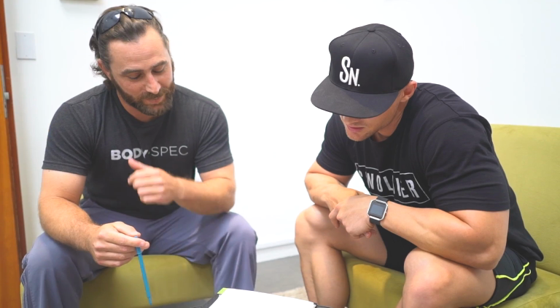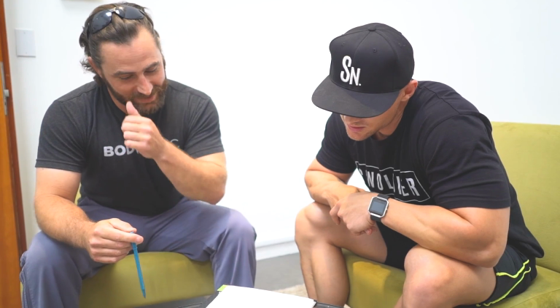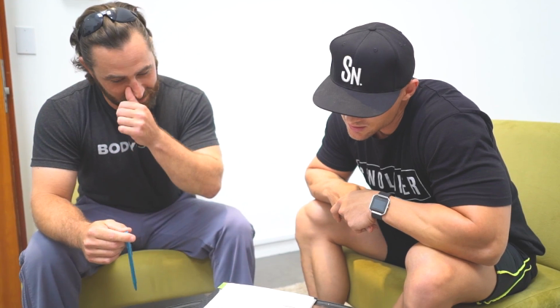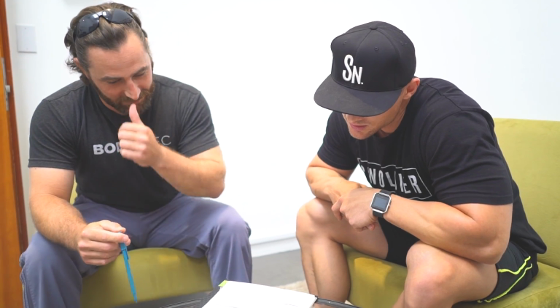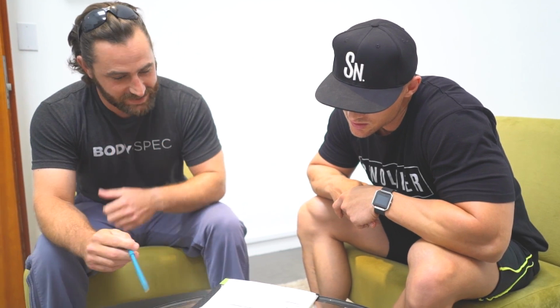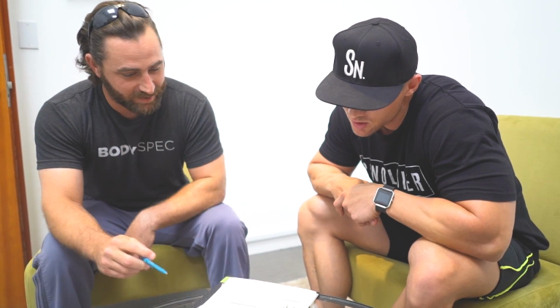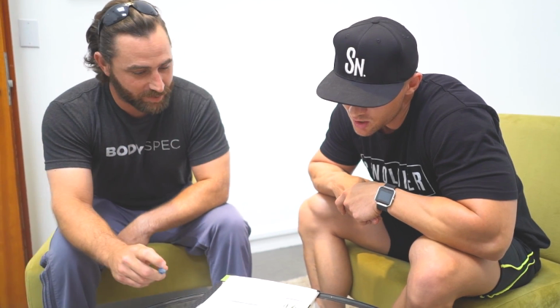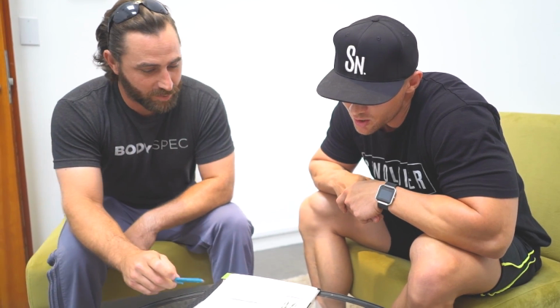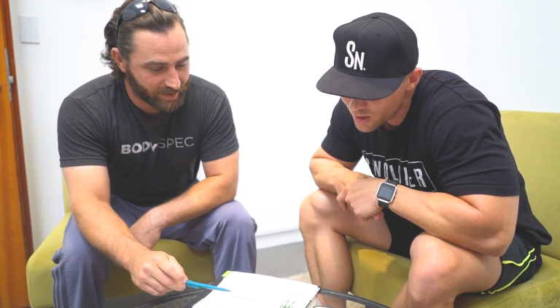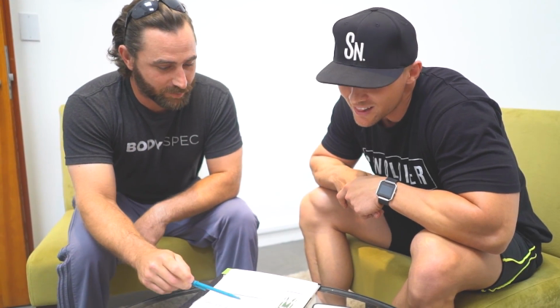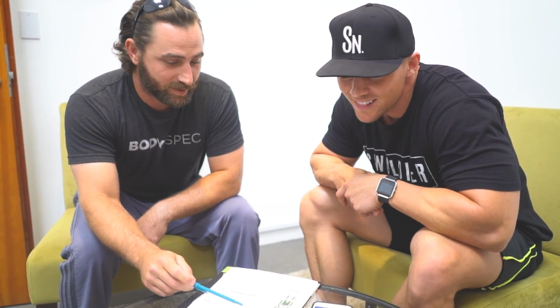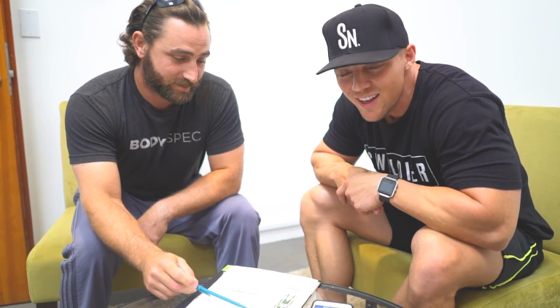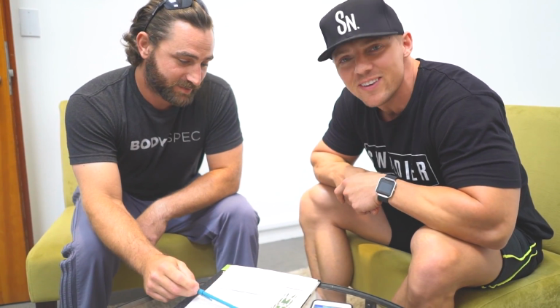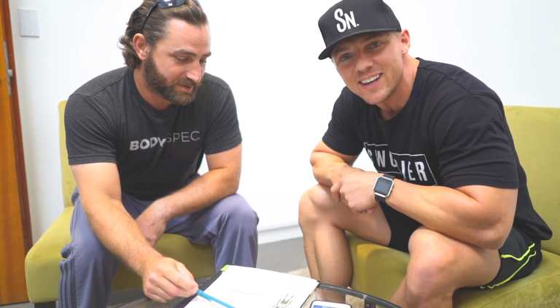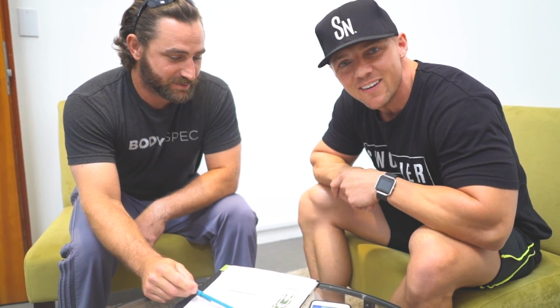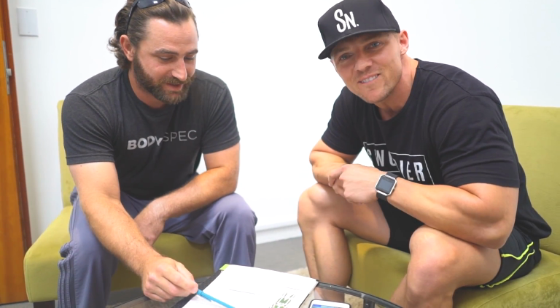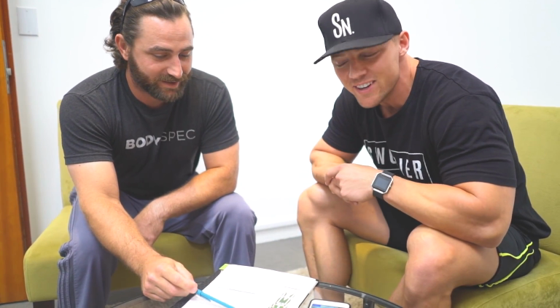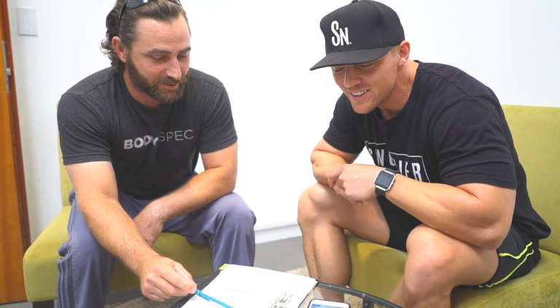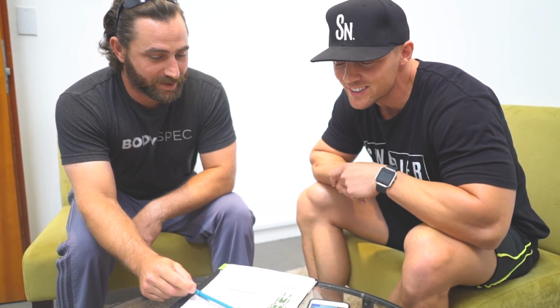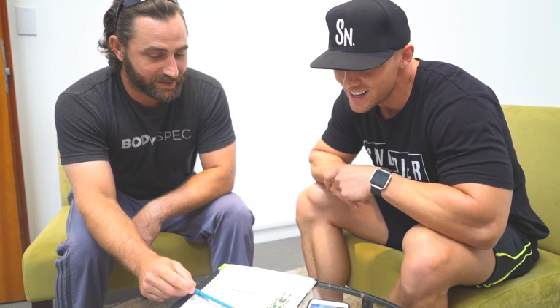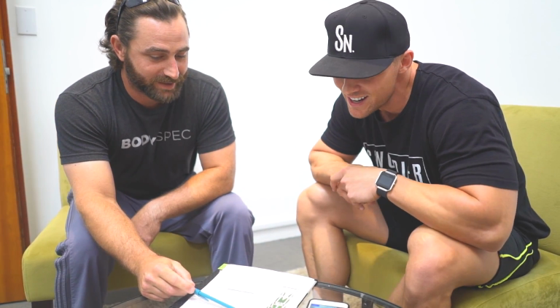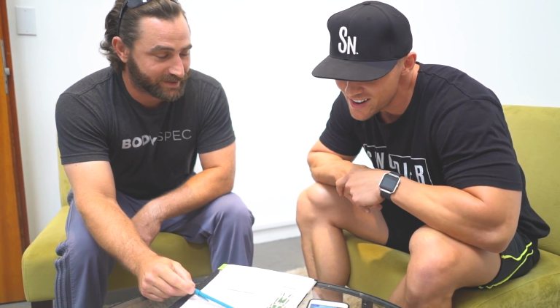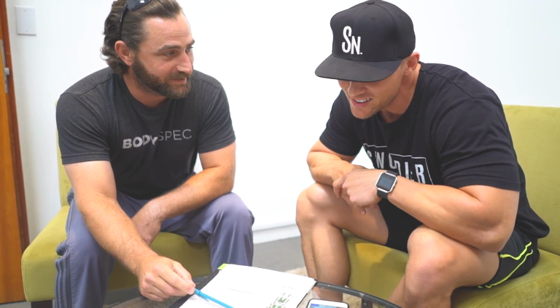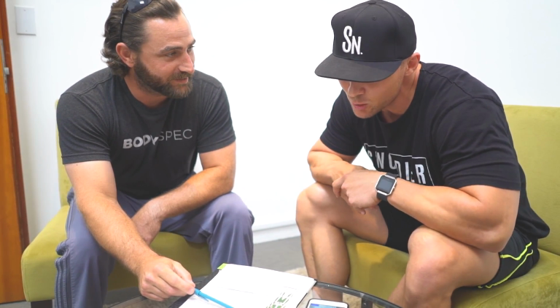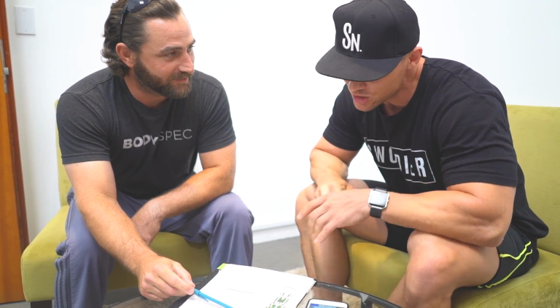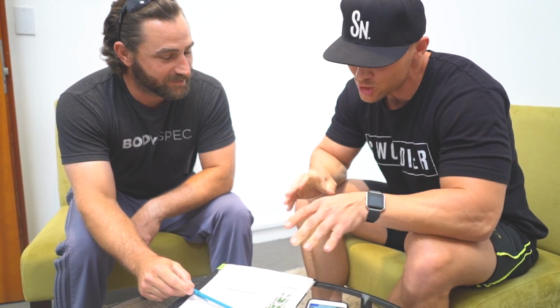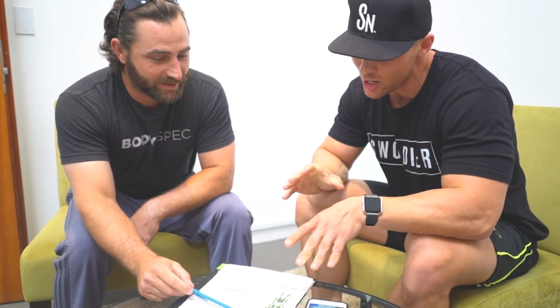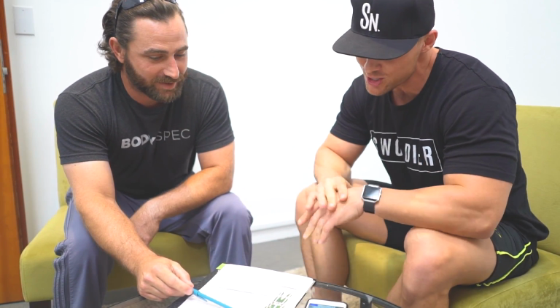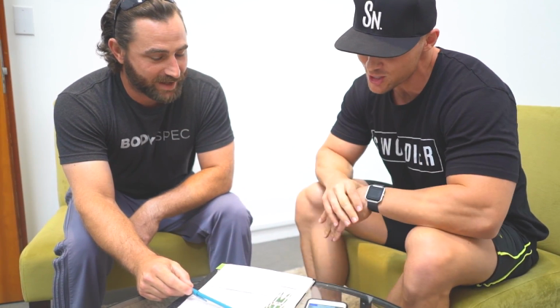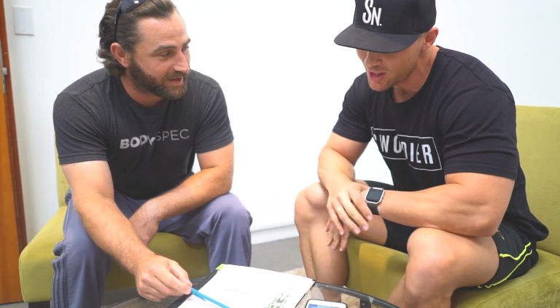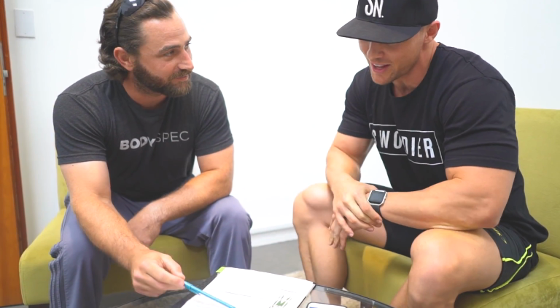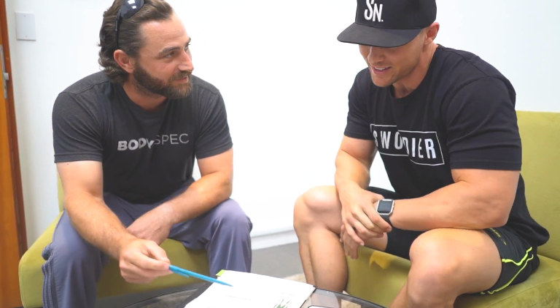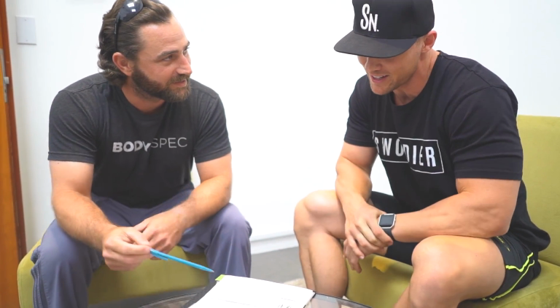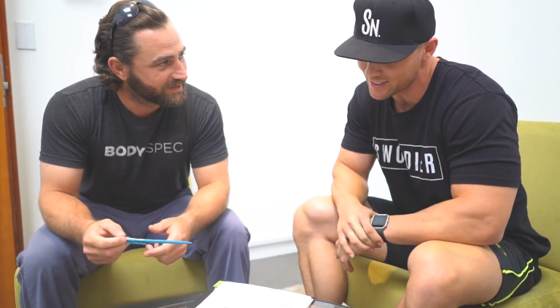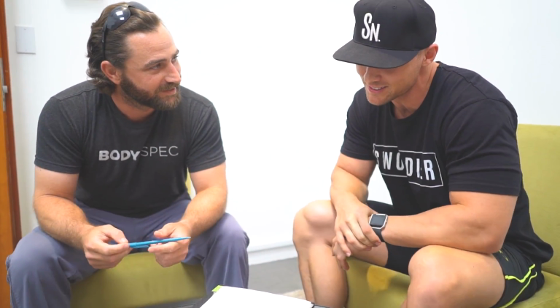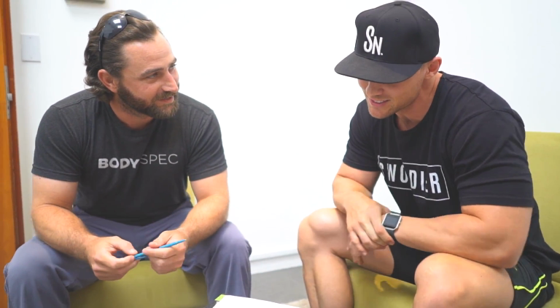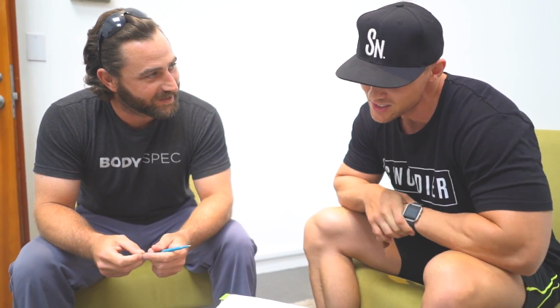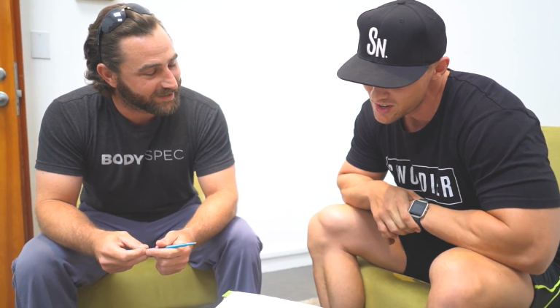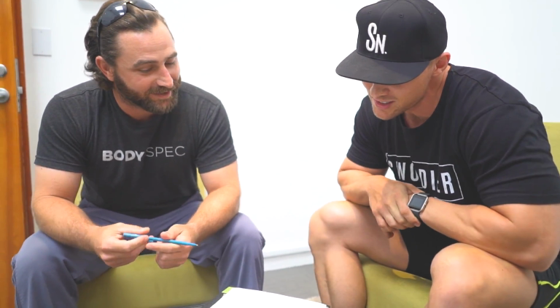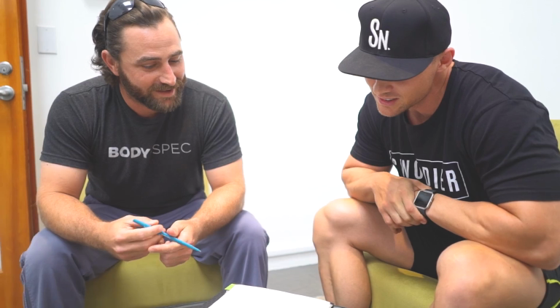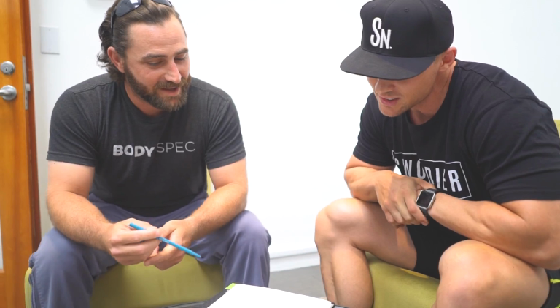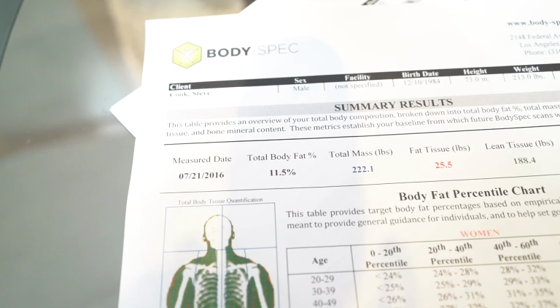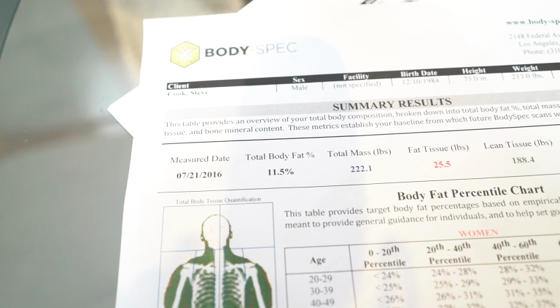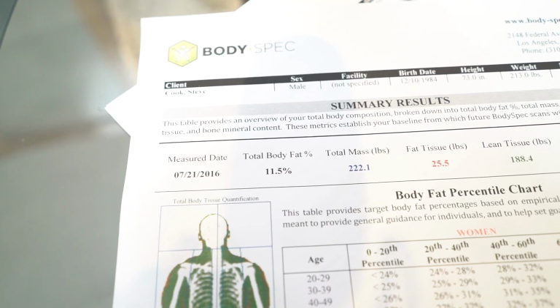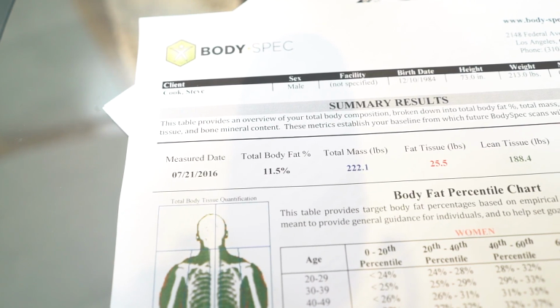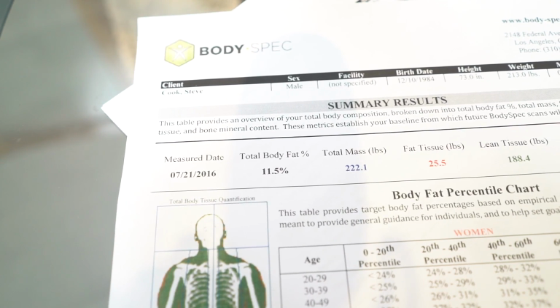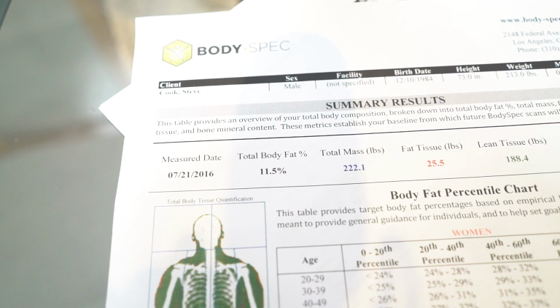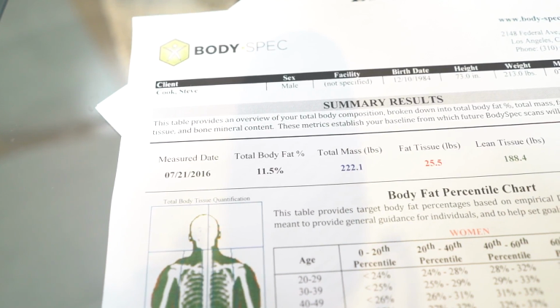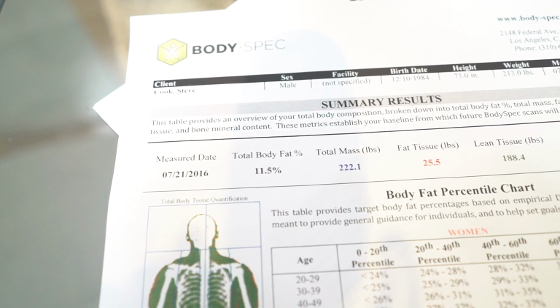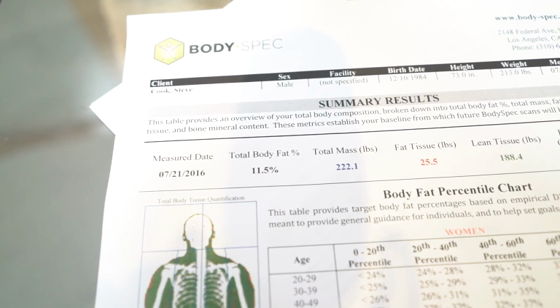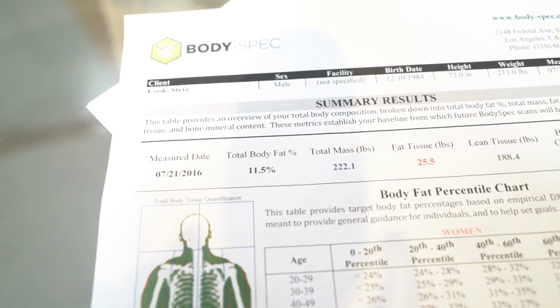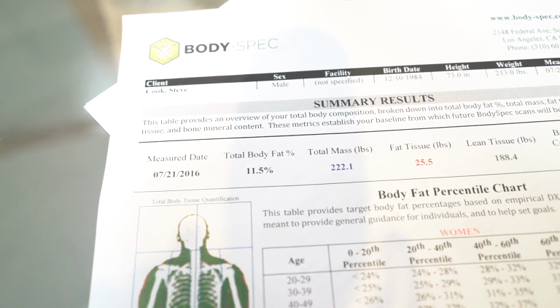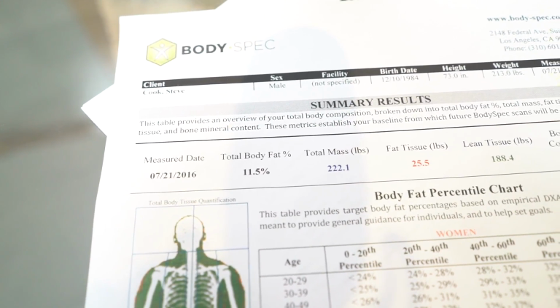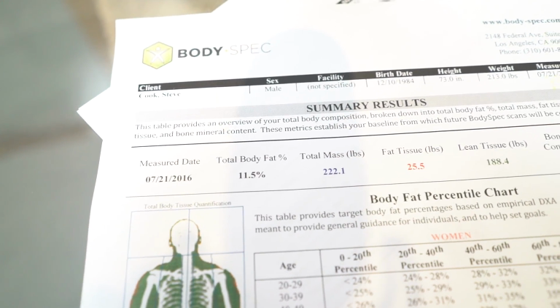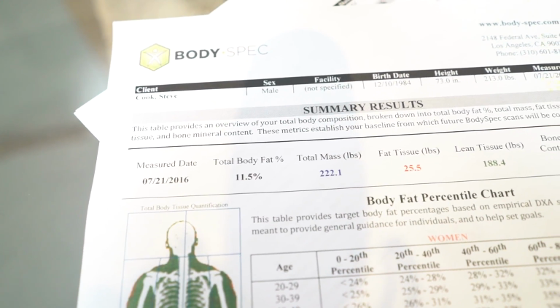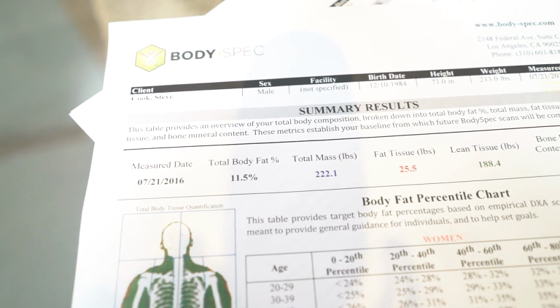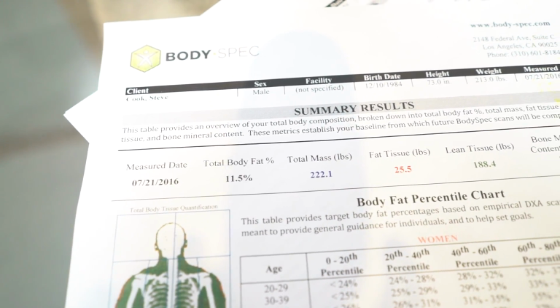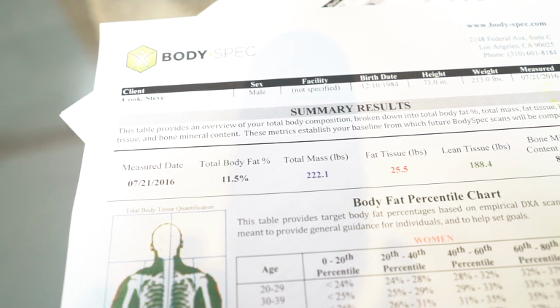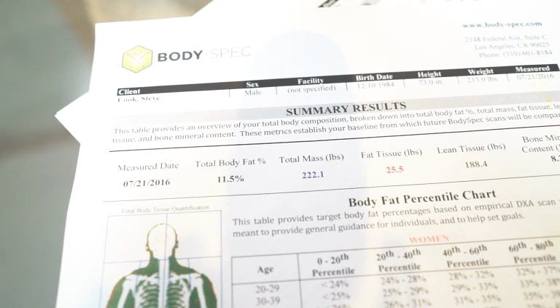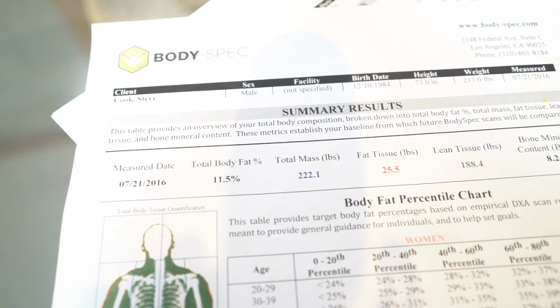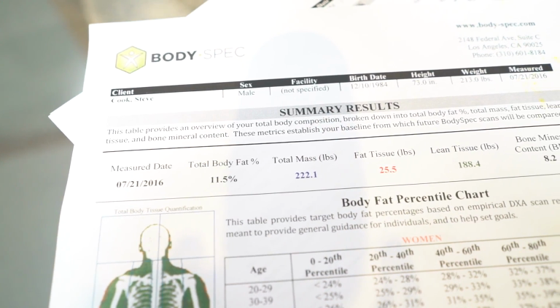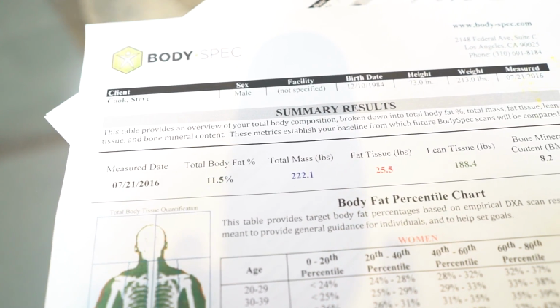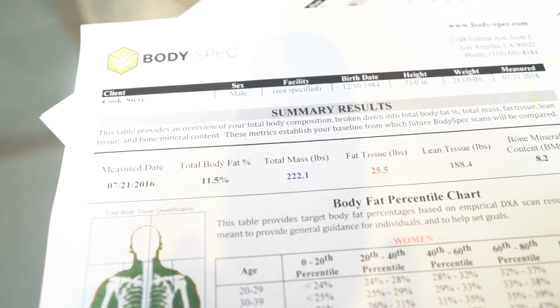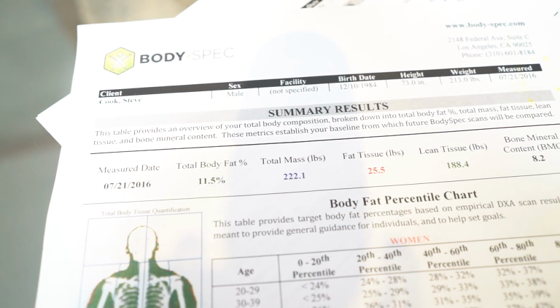So the first thing I want to point out — well, you saw it already. And we weighed you at 222 today.